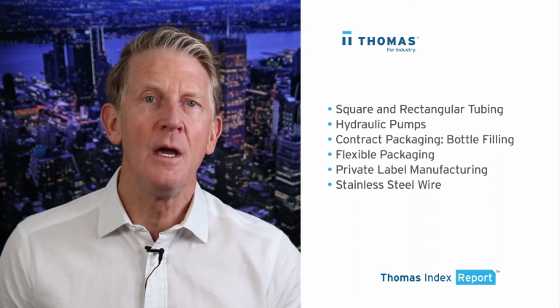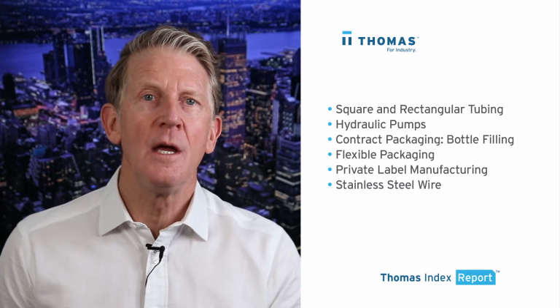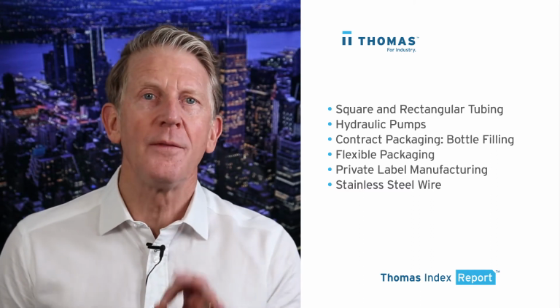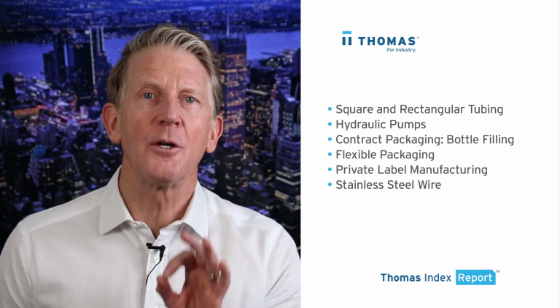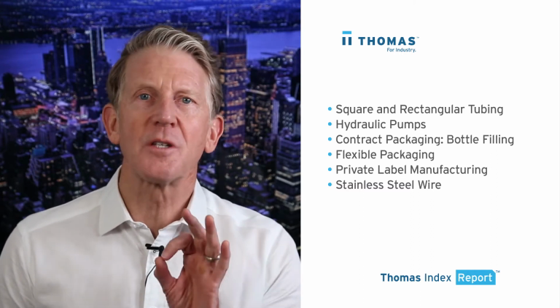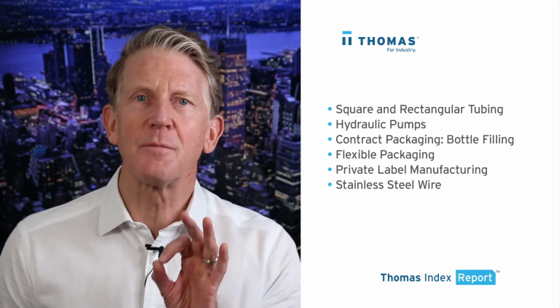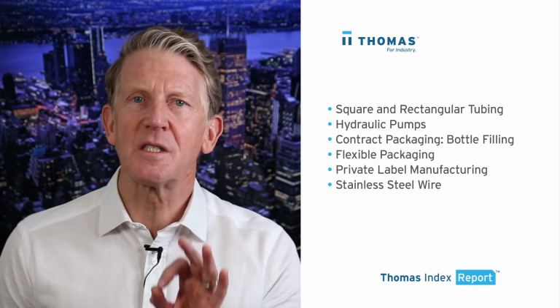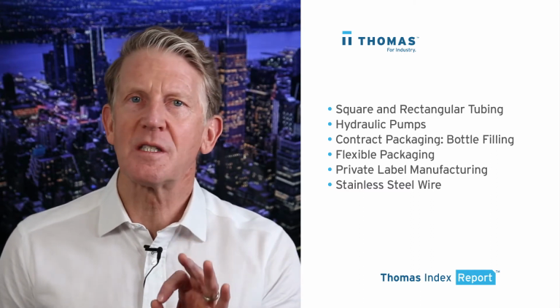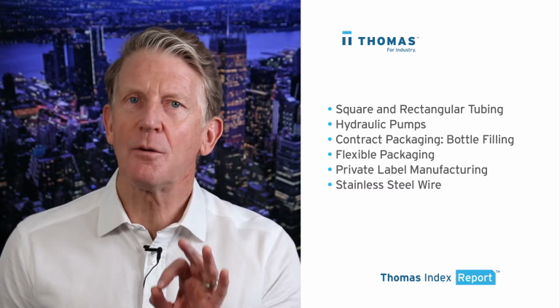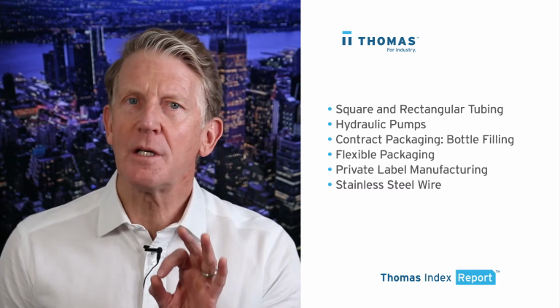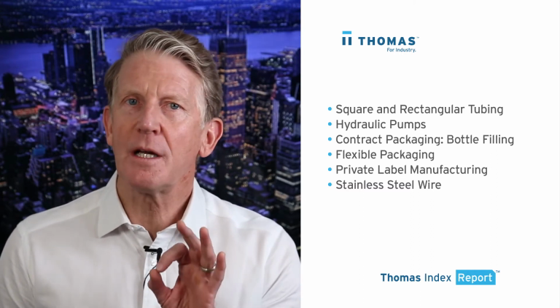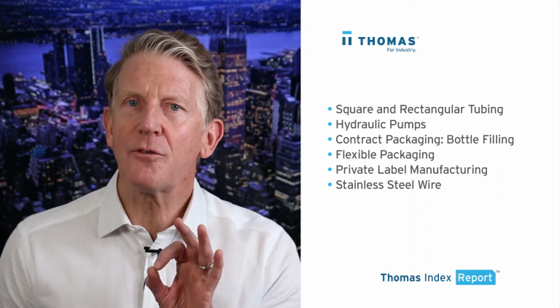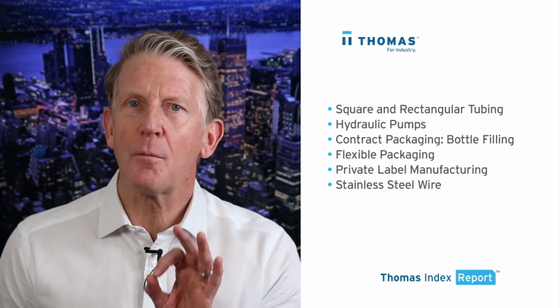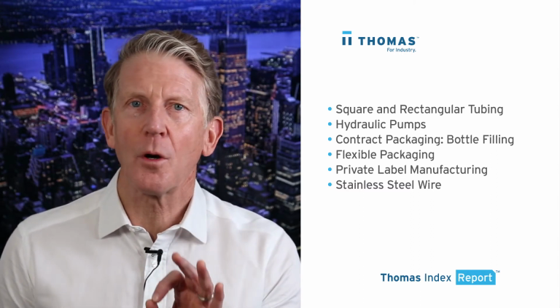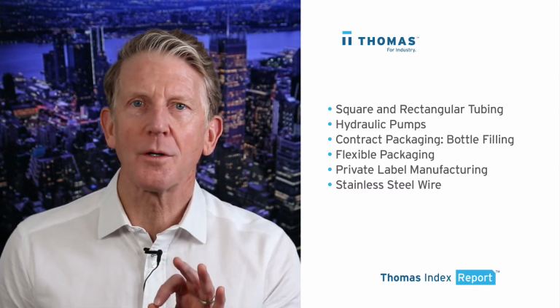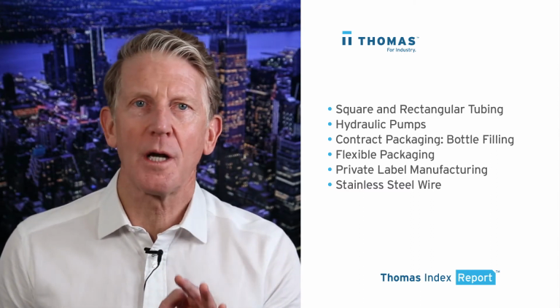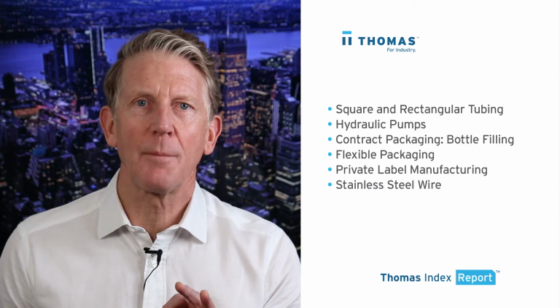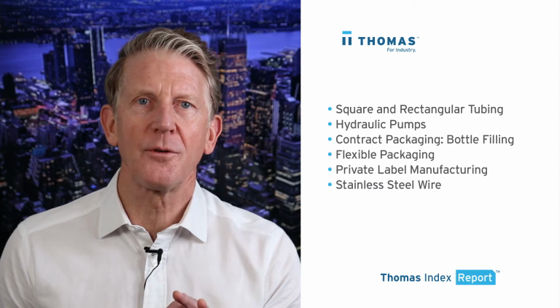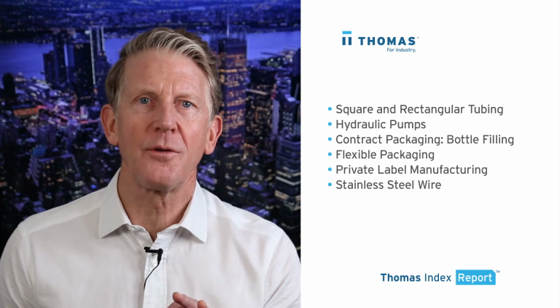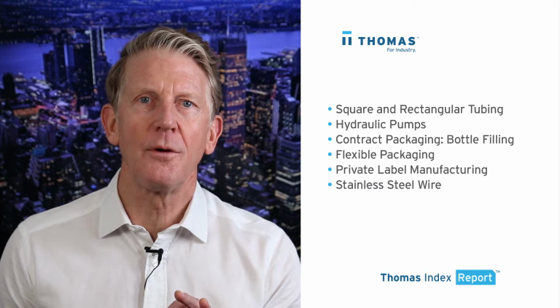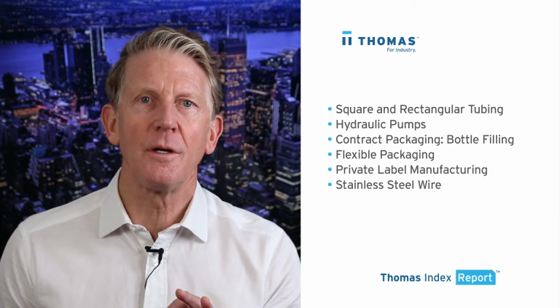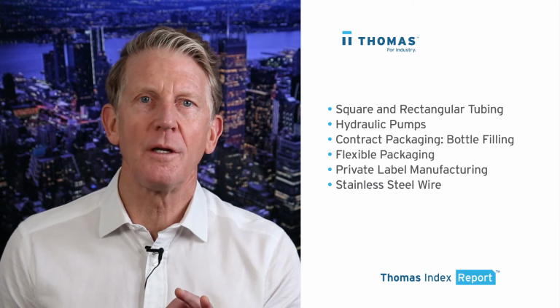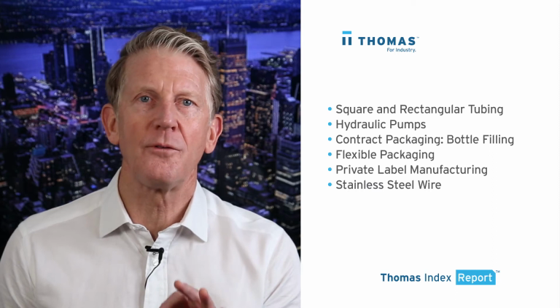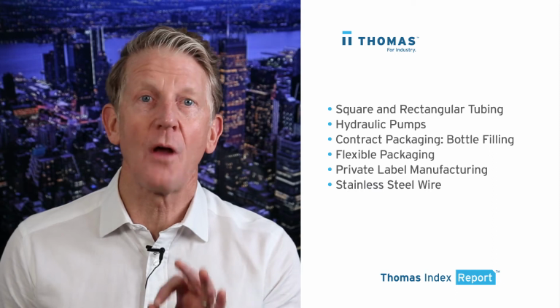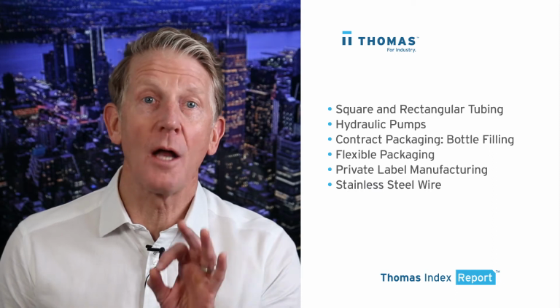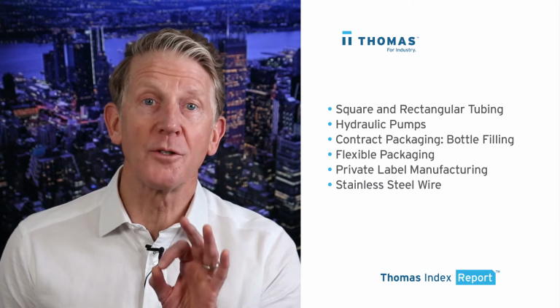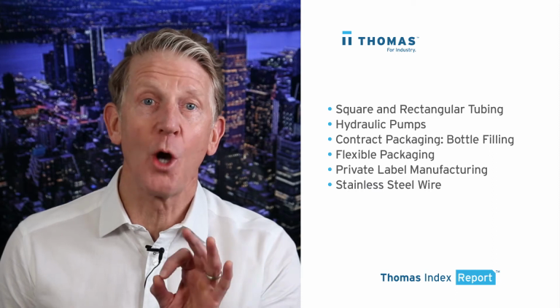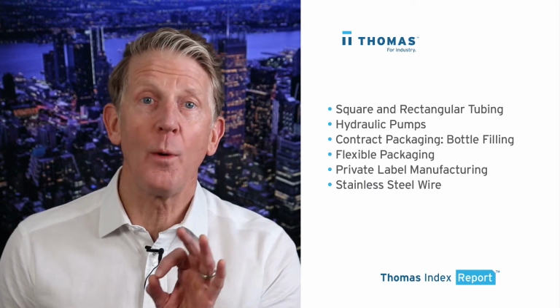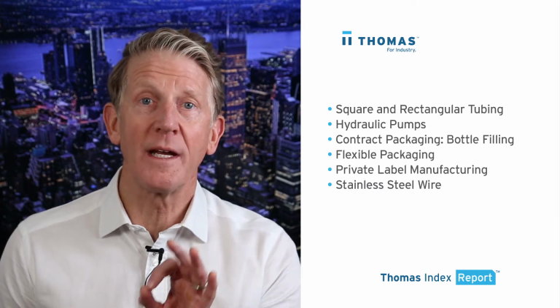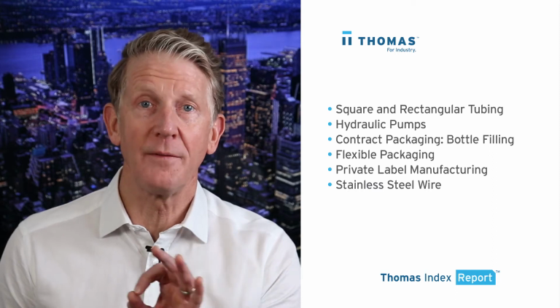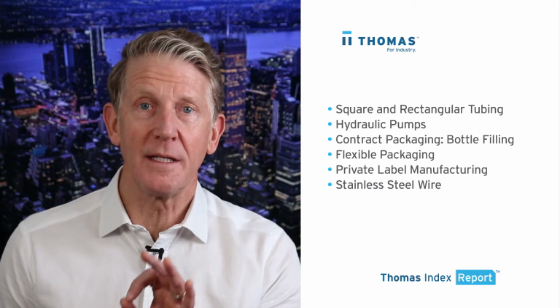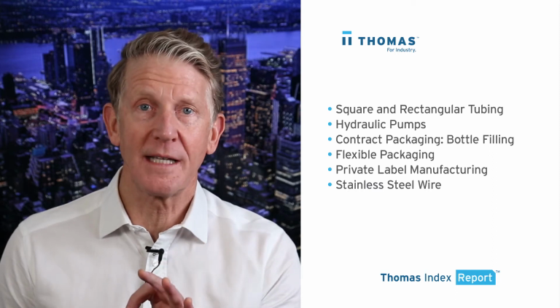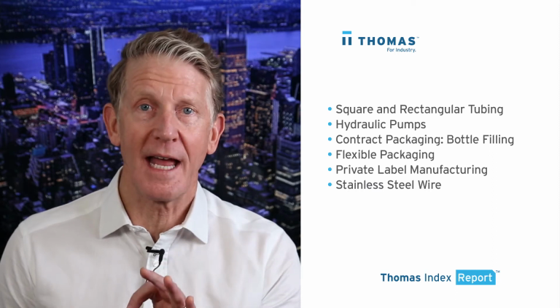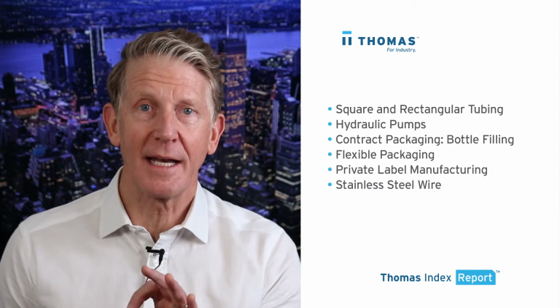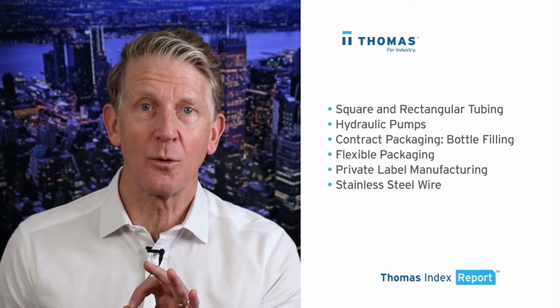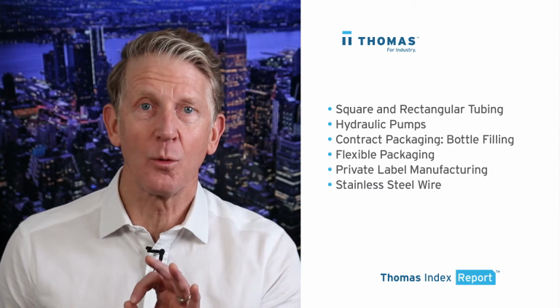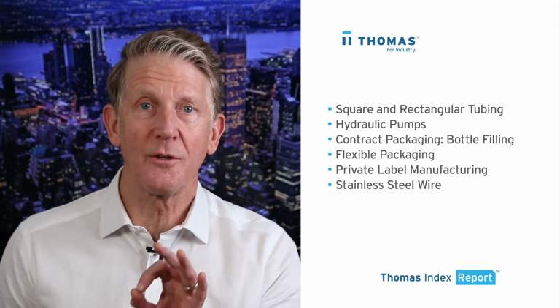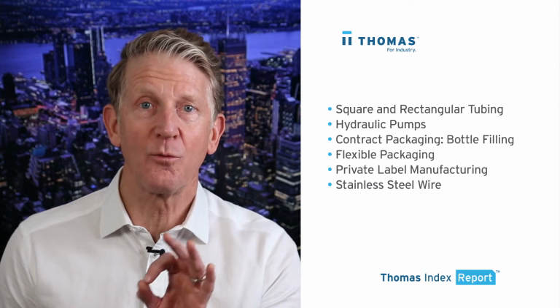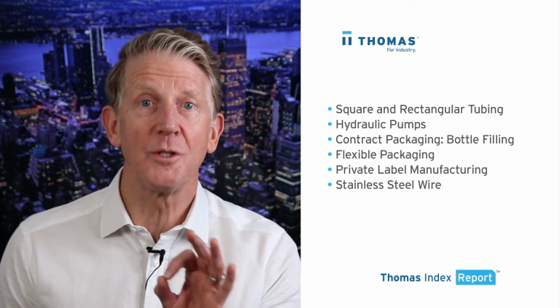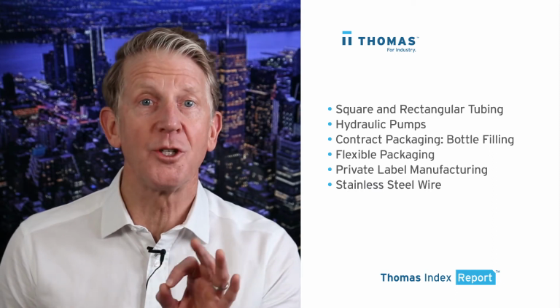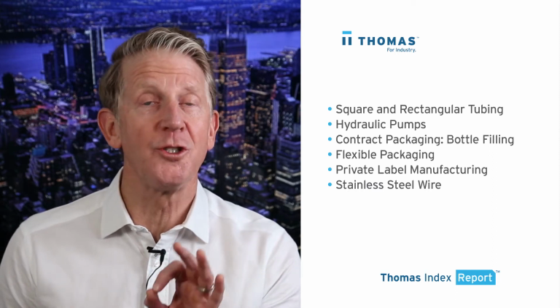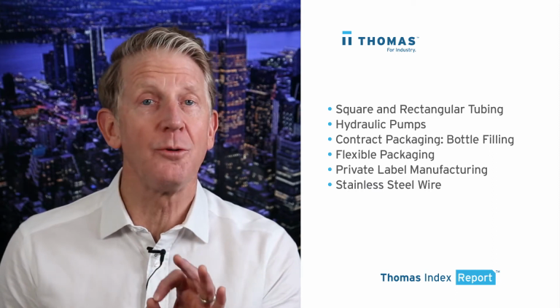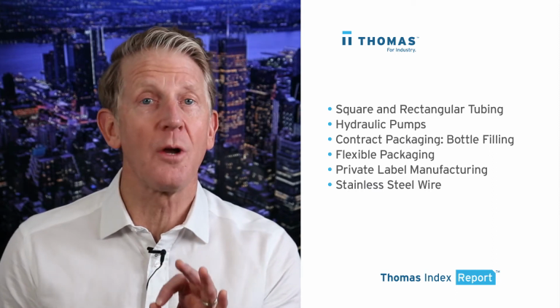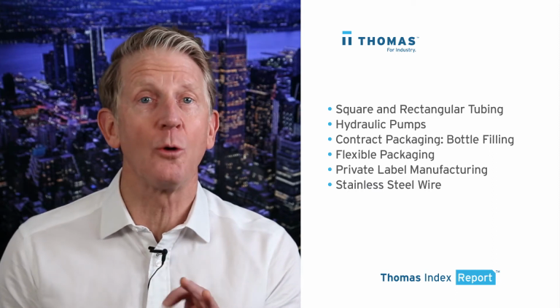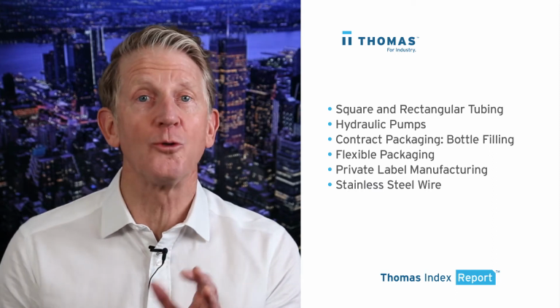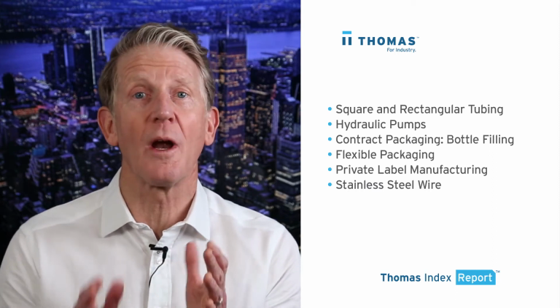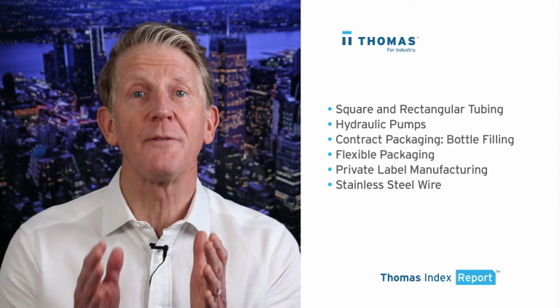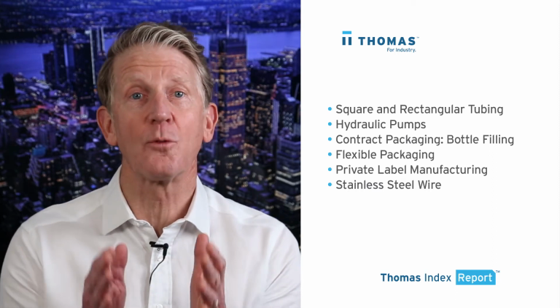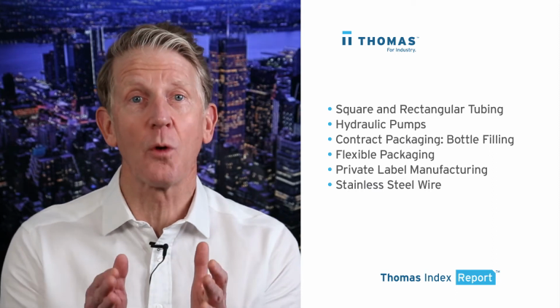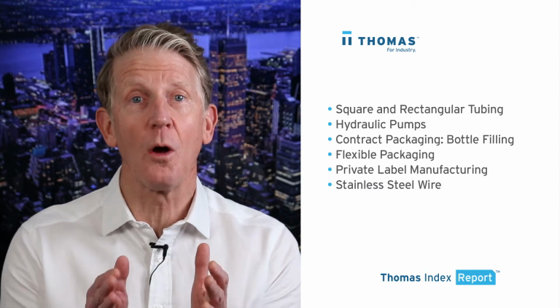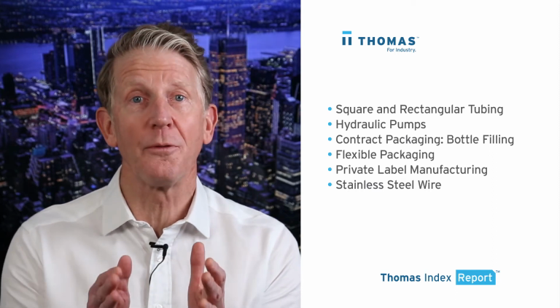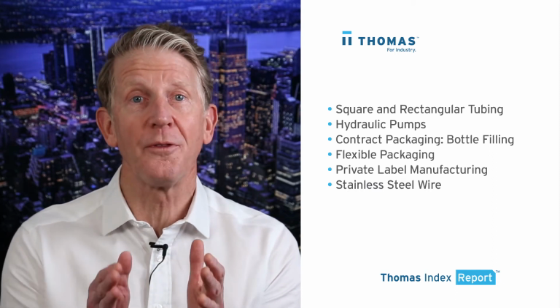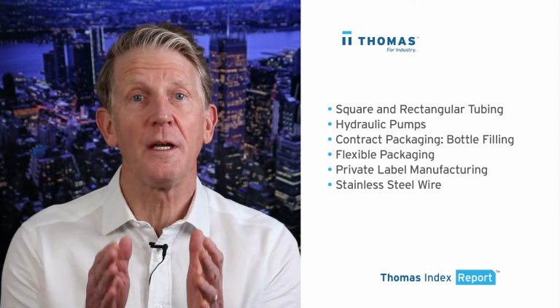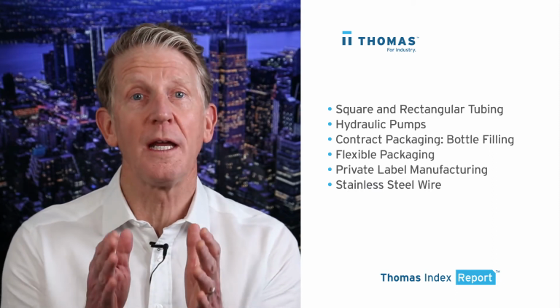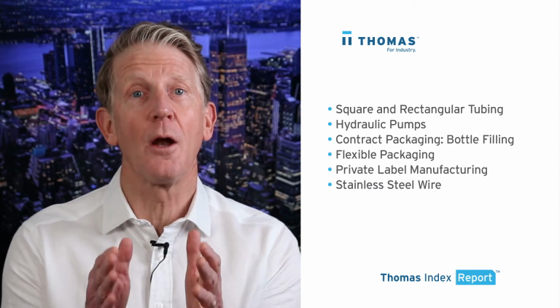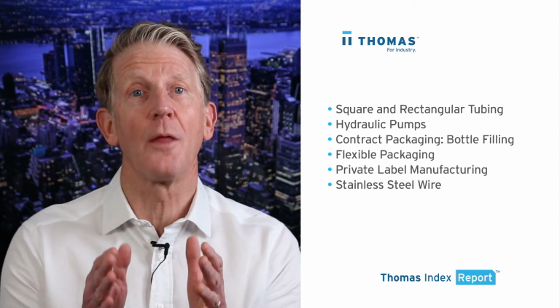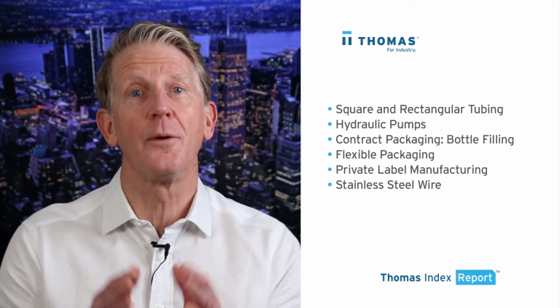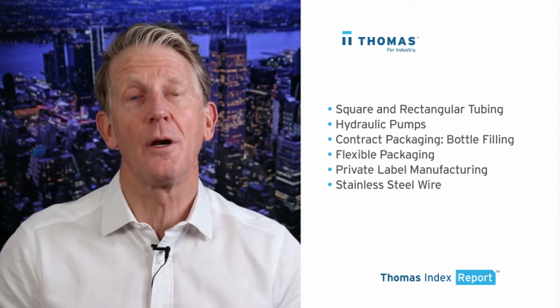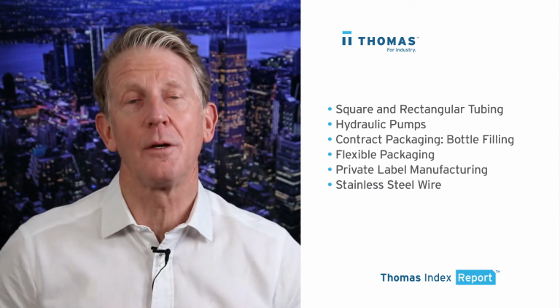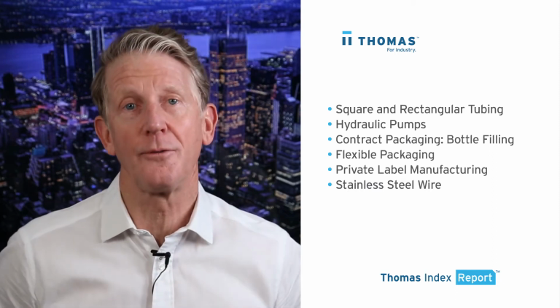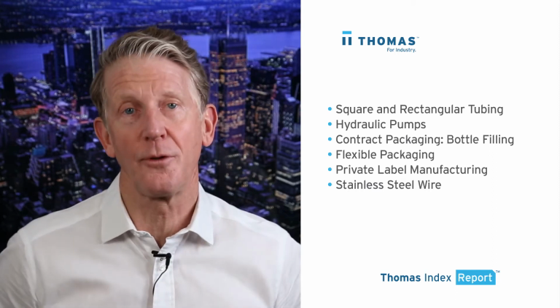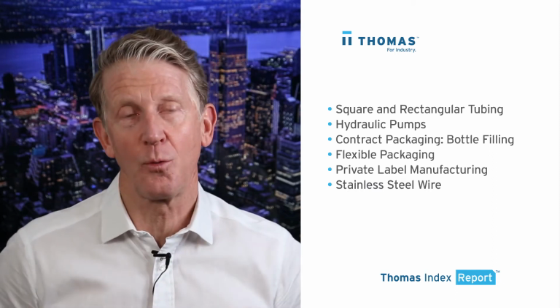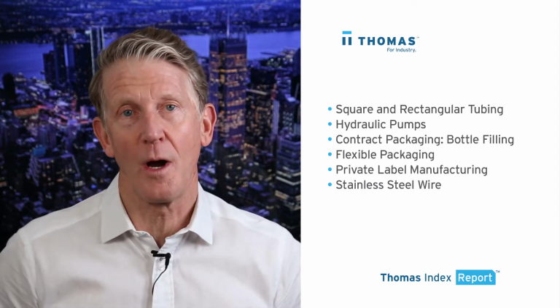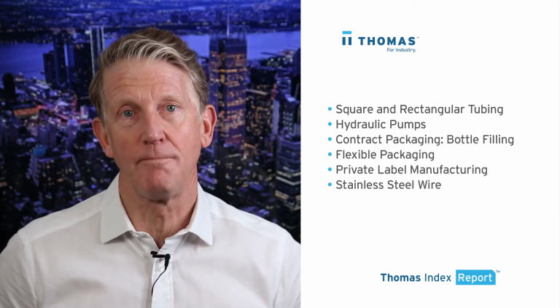There are some serious market opportunities ongoing in these categories, which, as you know, drives growth in other areas as well.